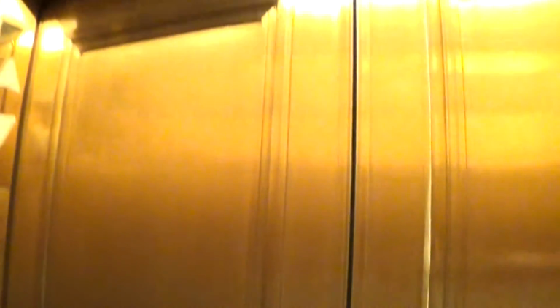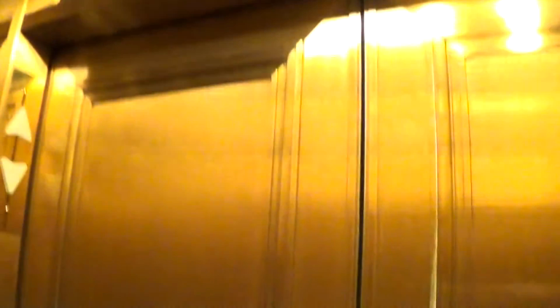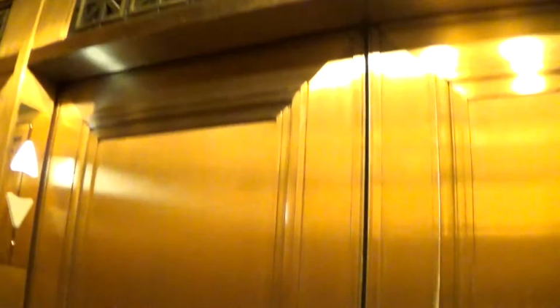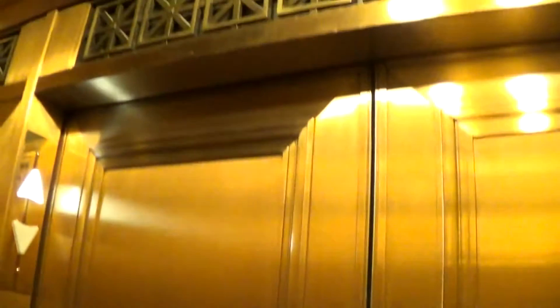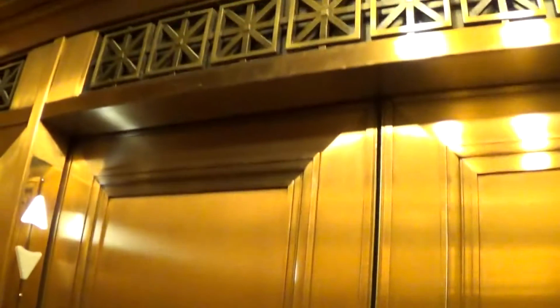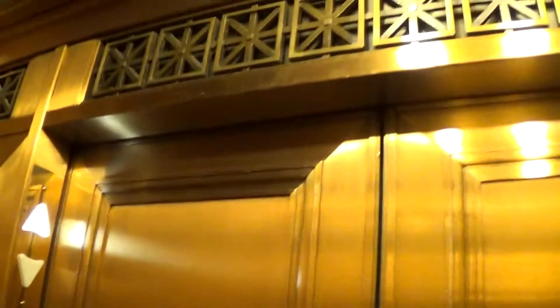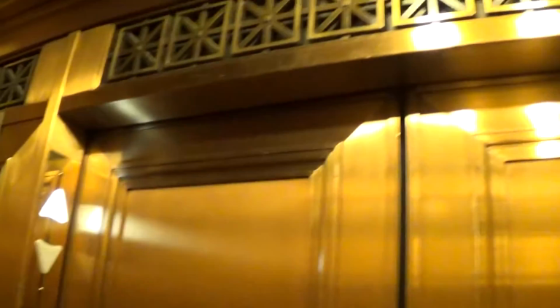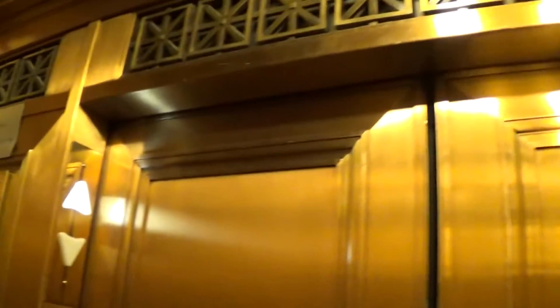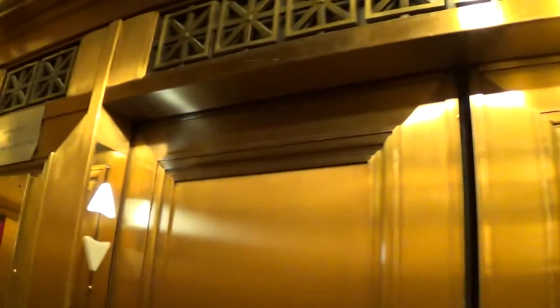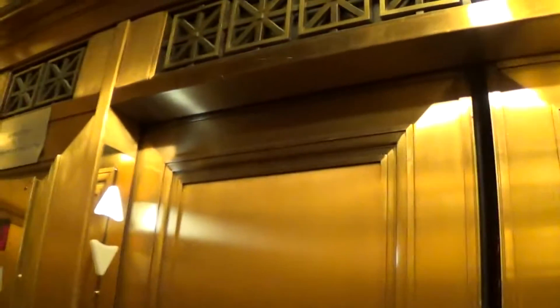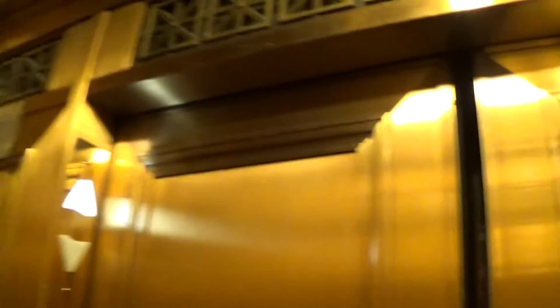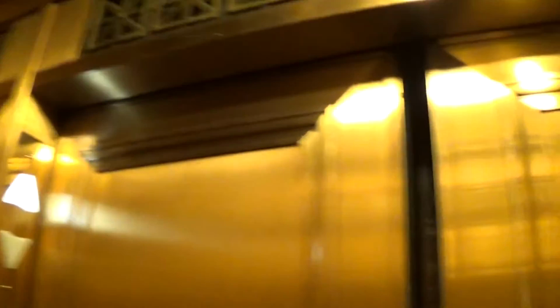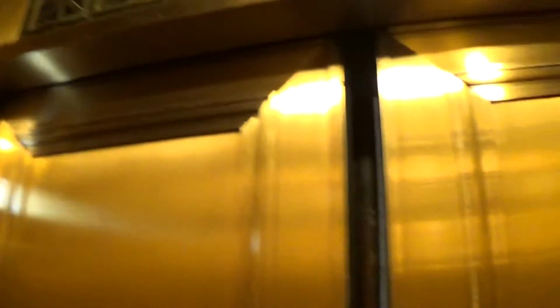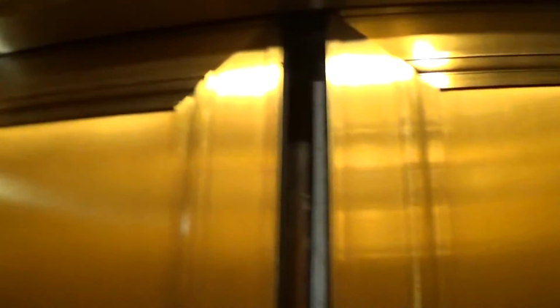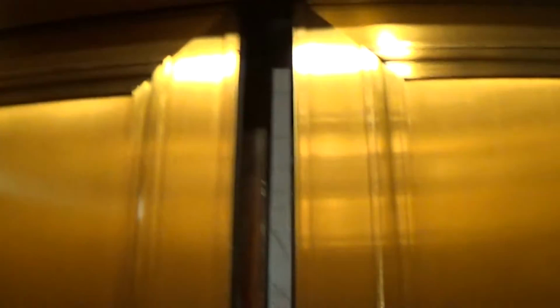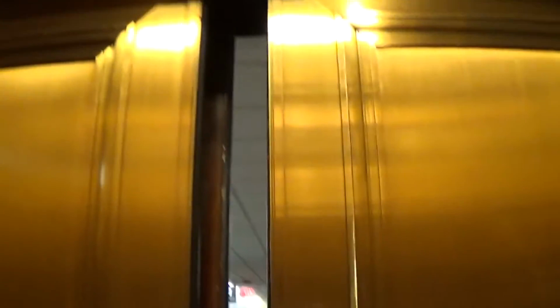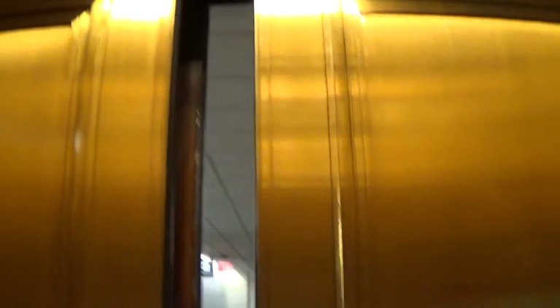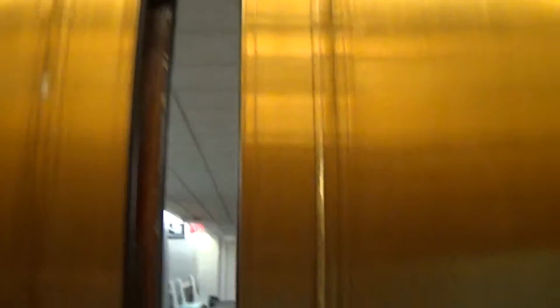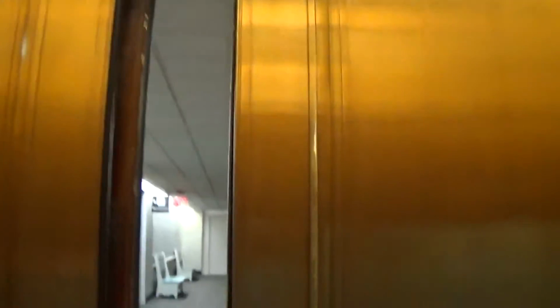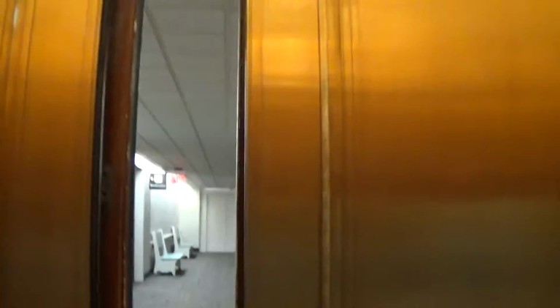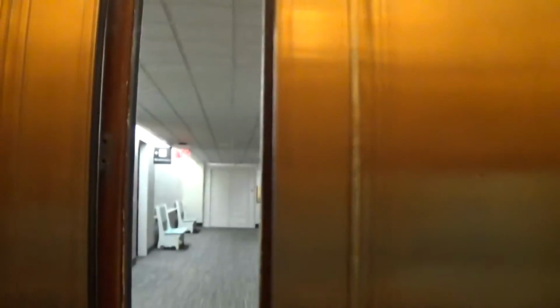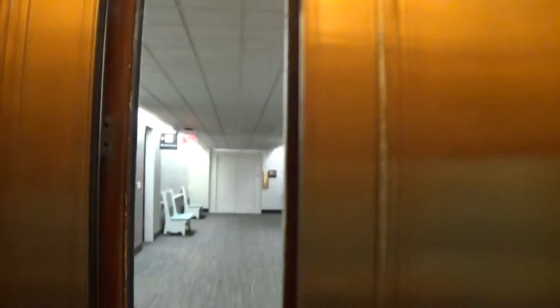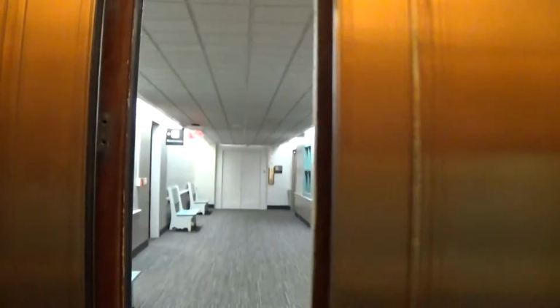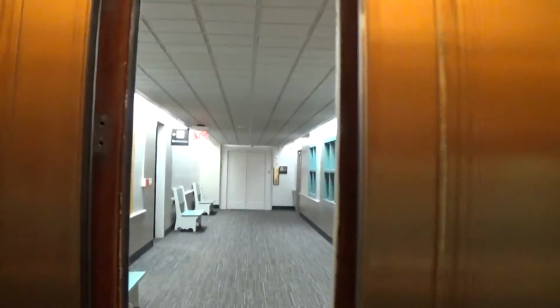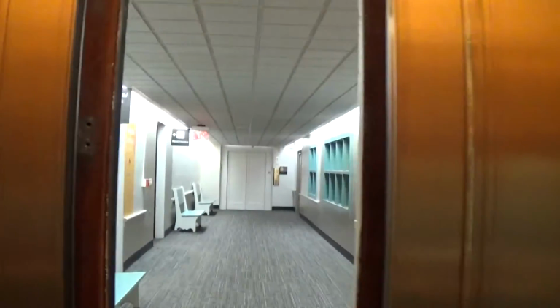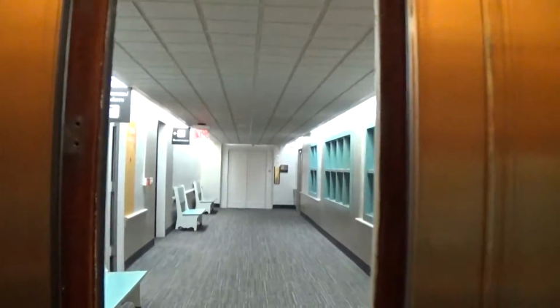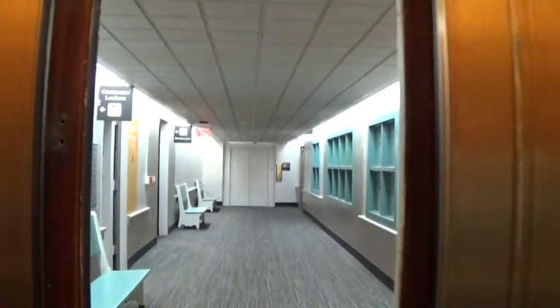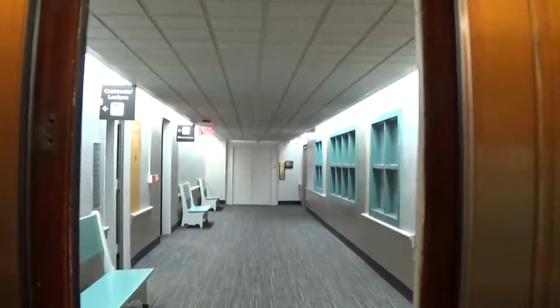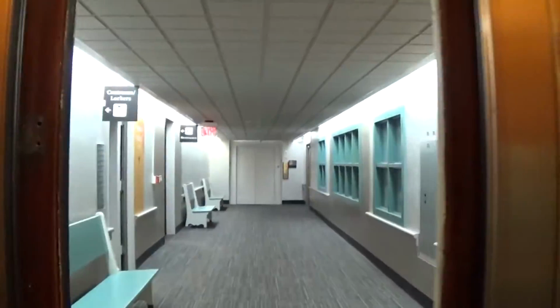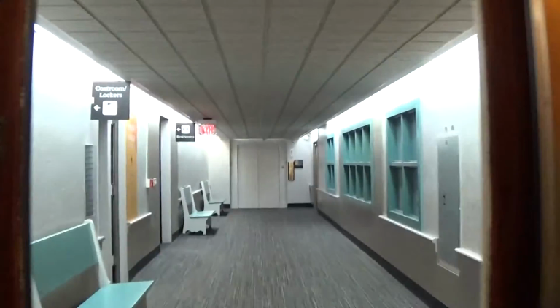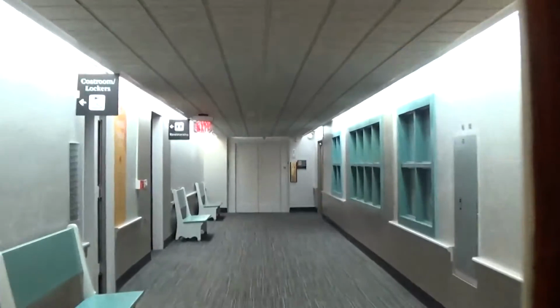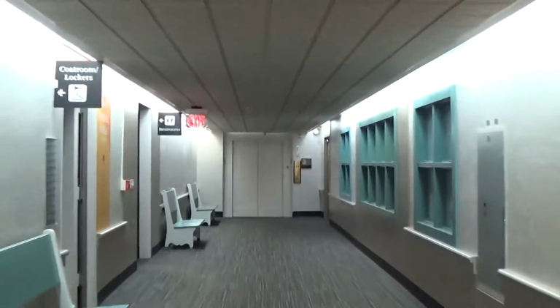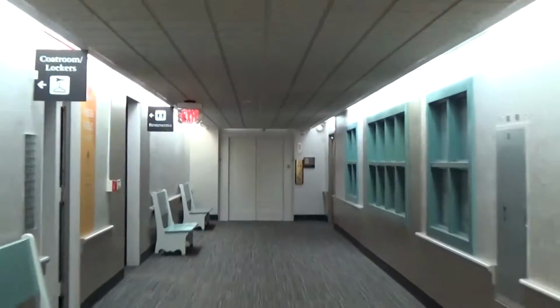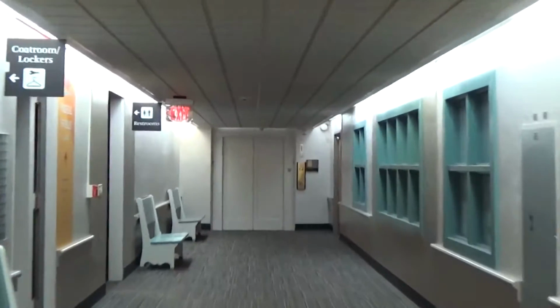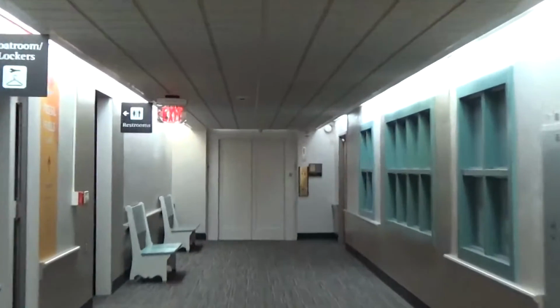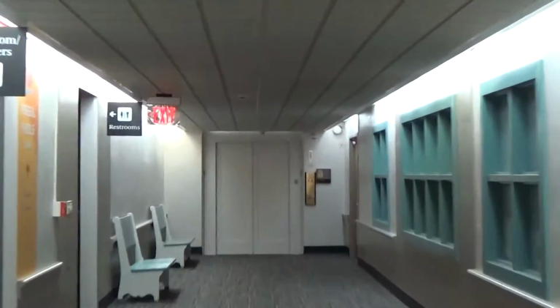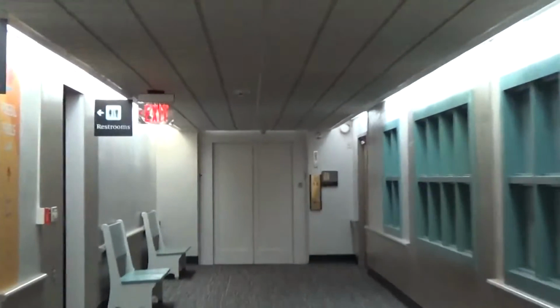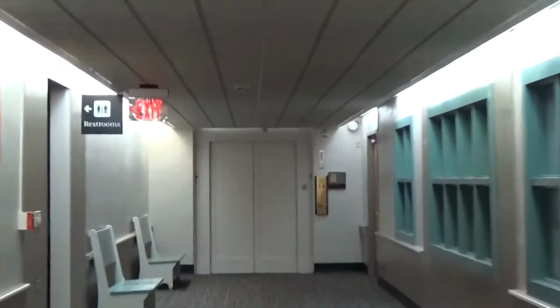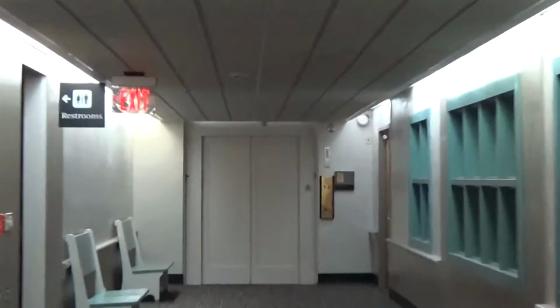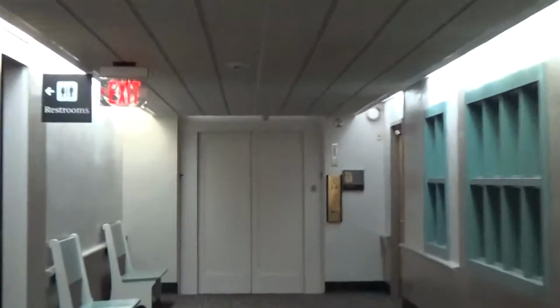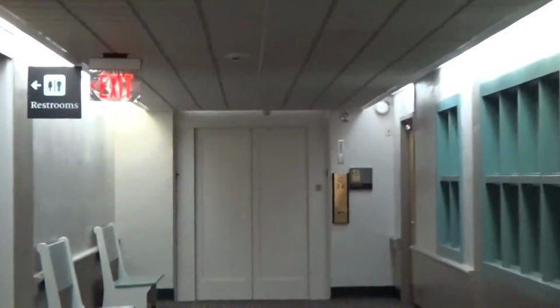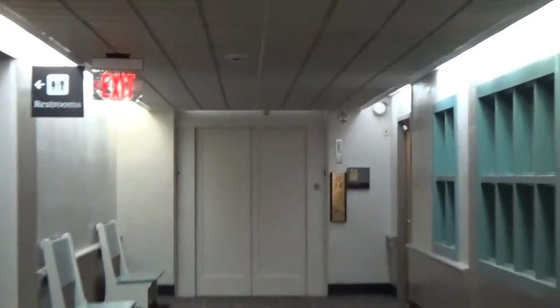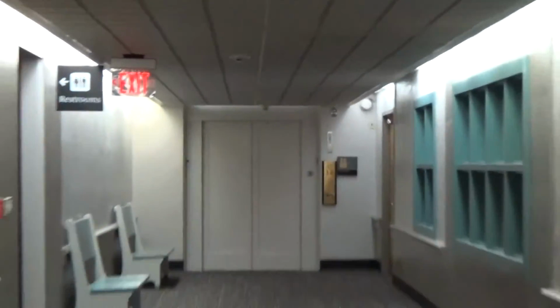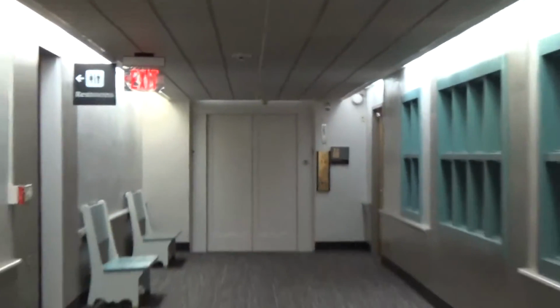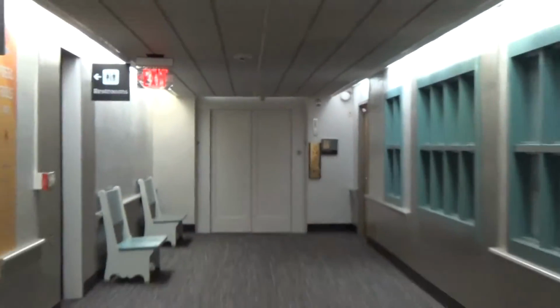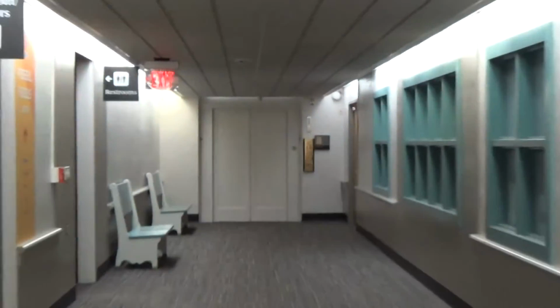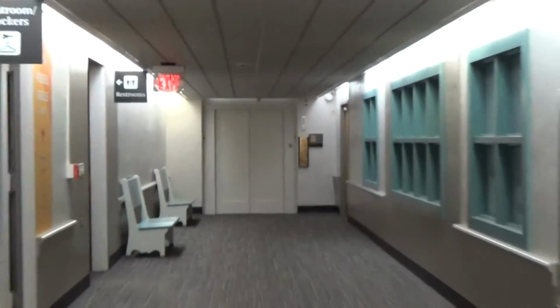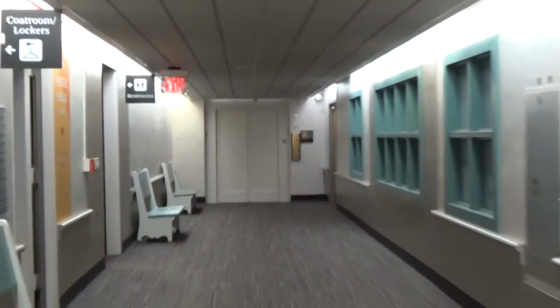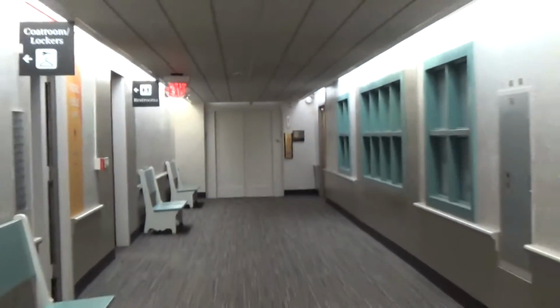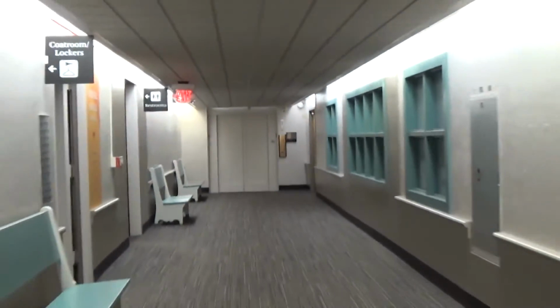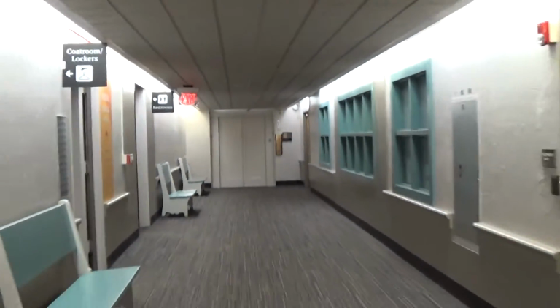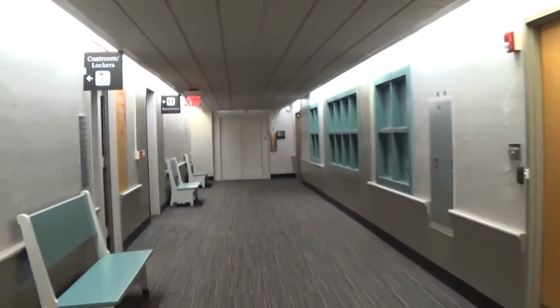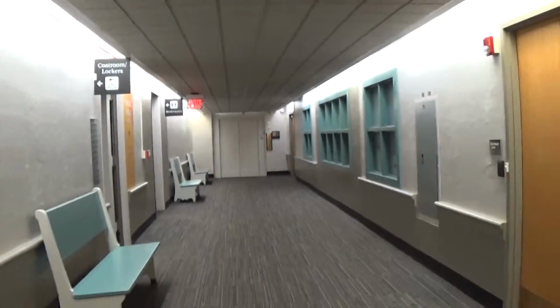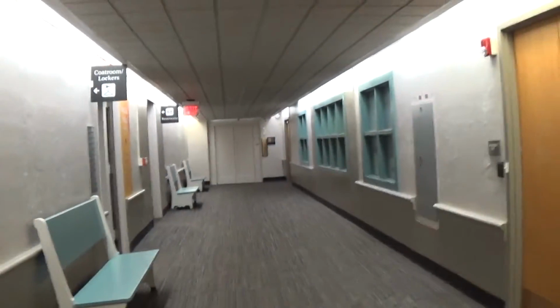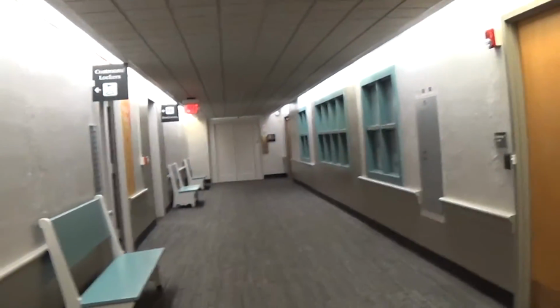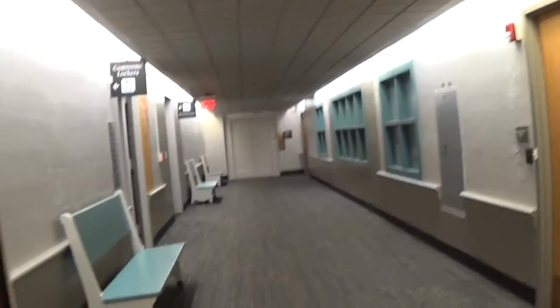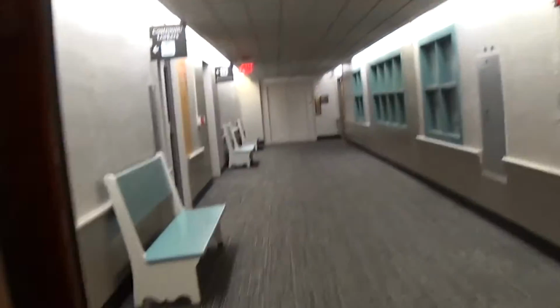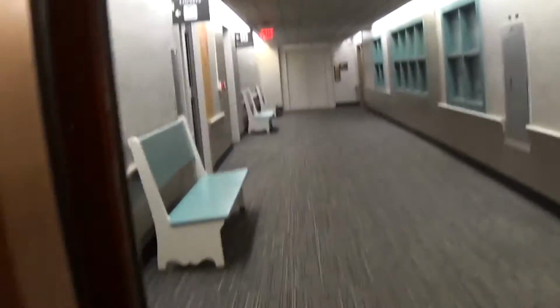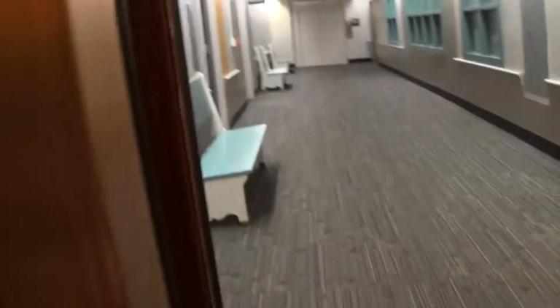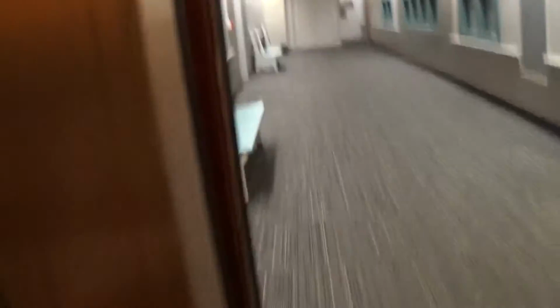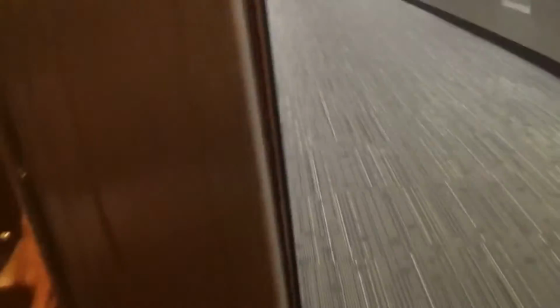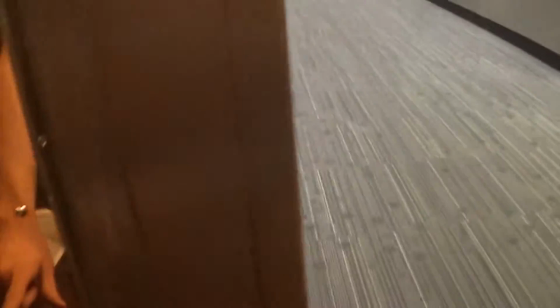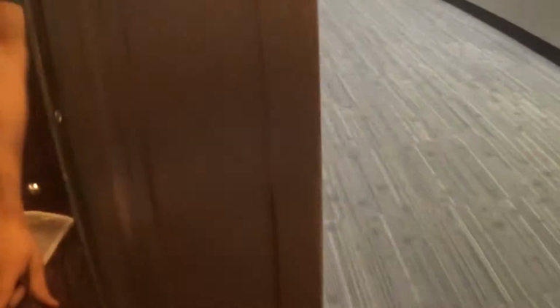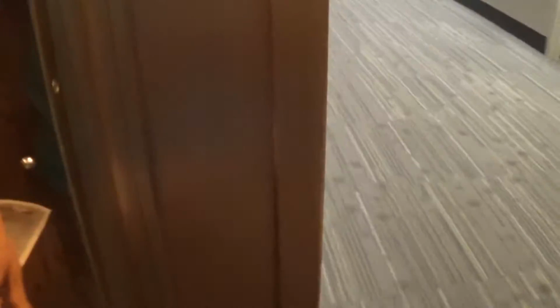Basement. There's the other elevator. Let's go to one.